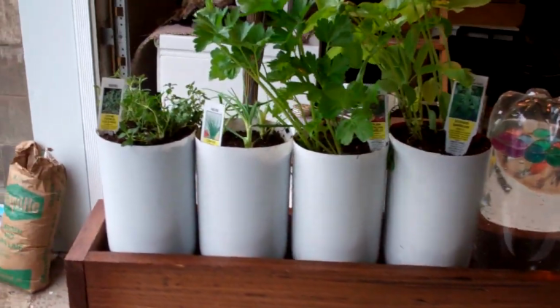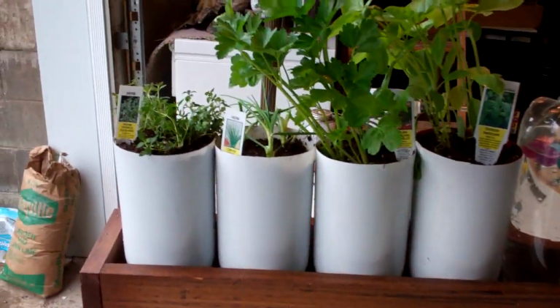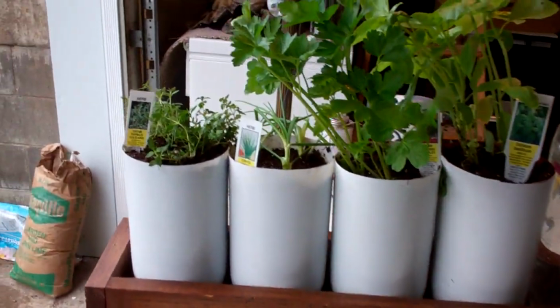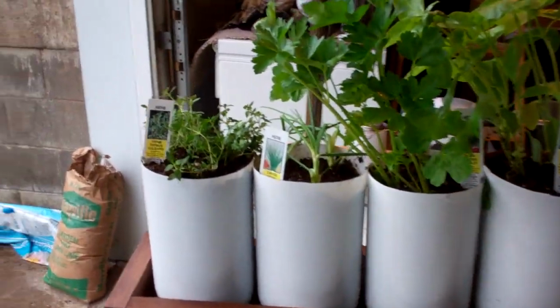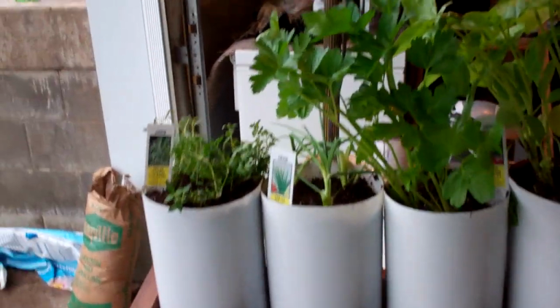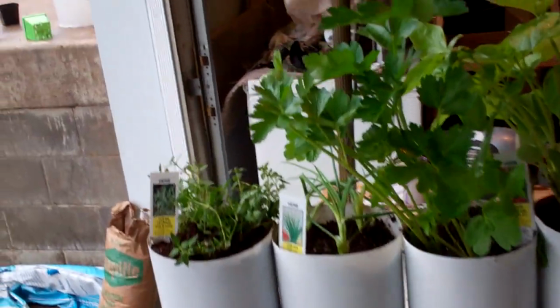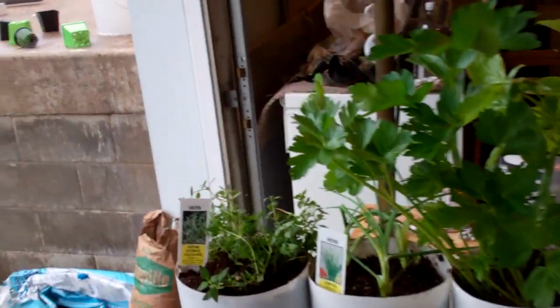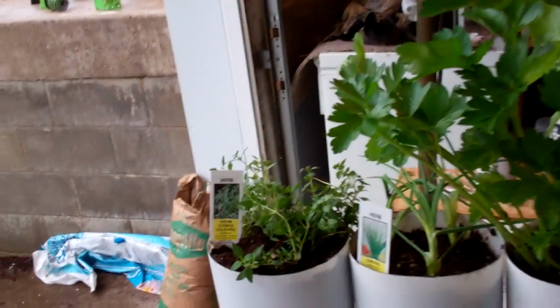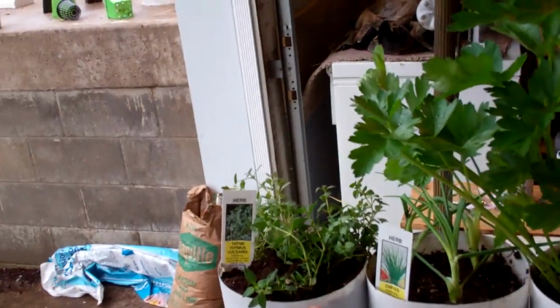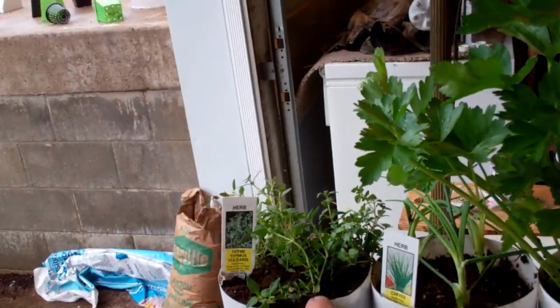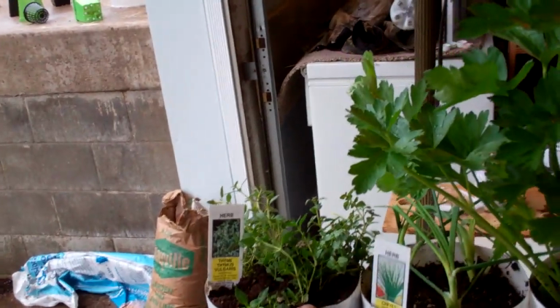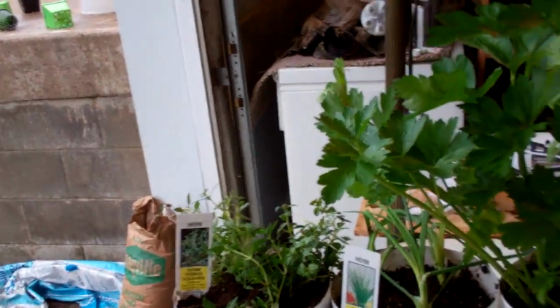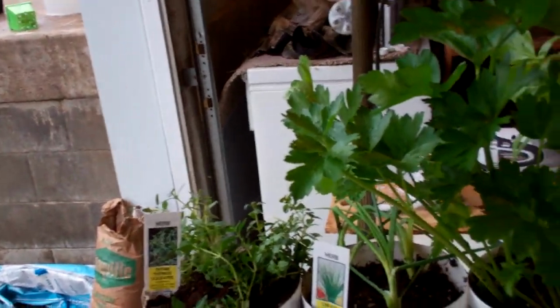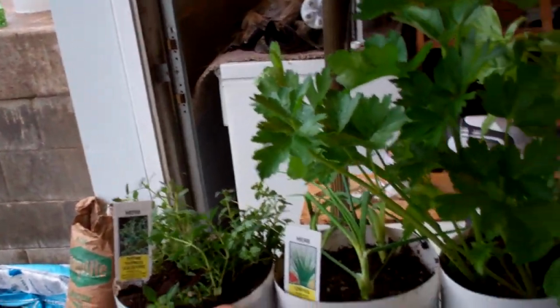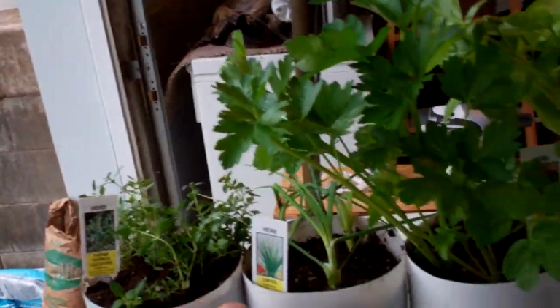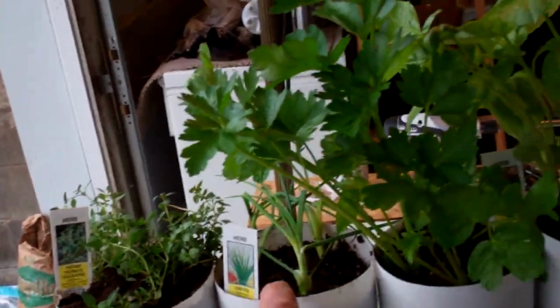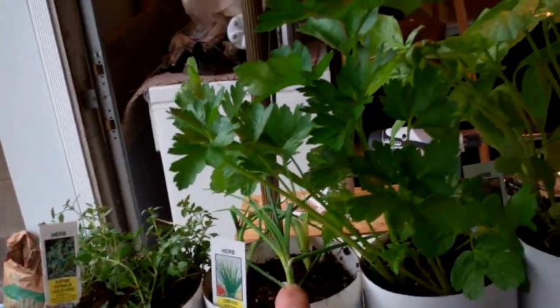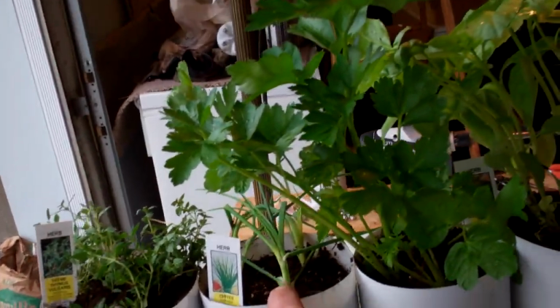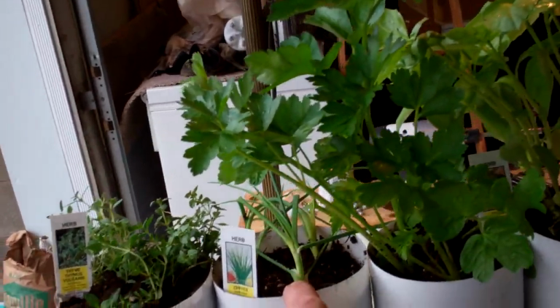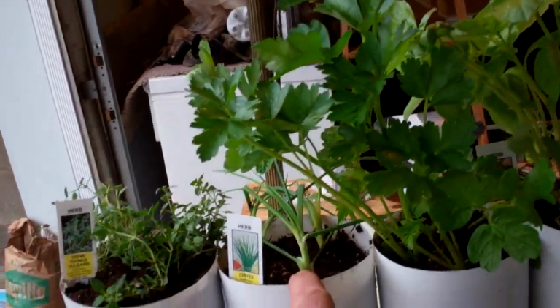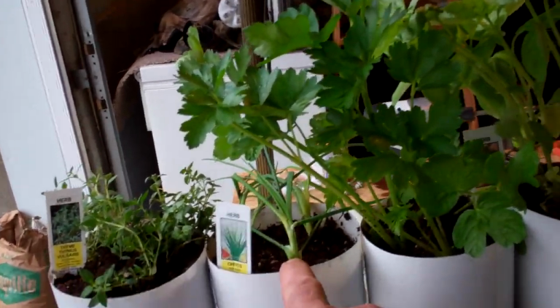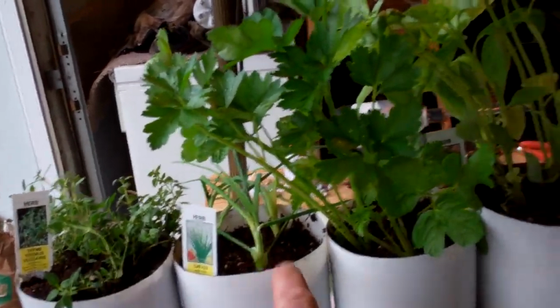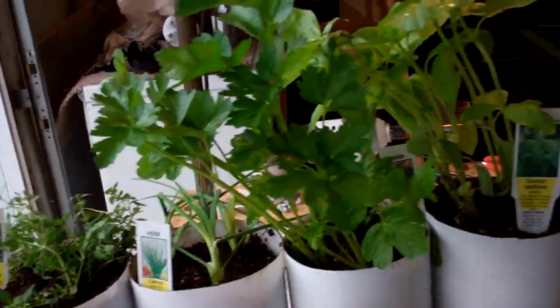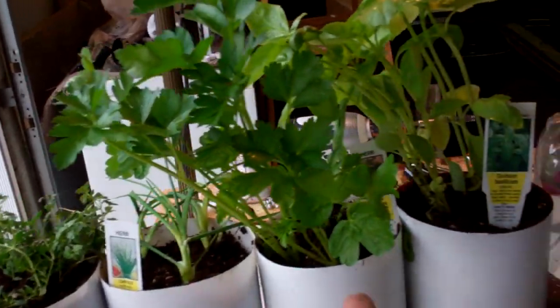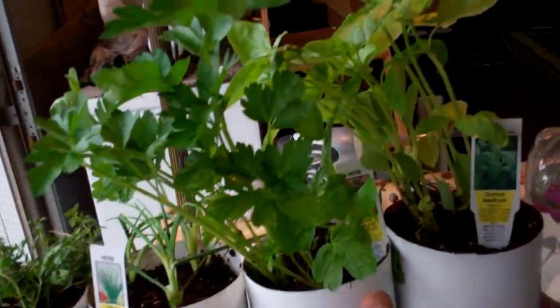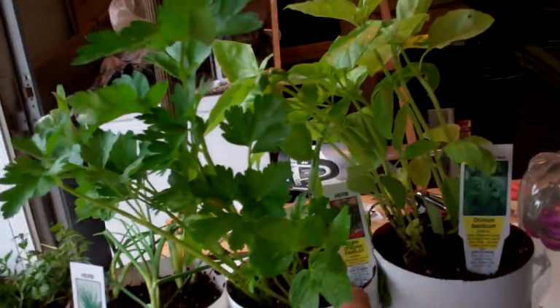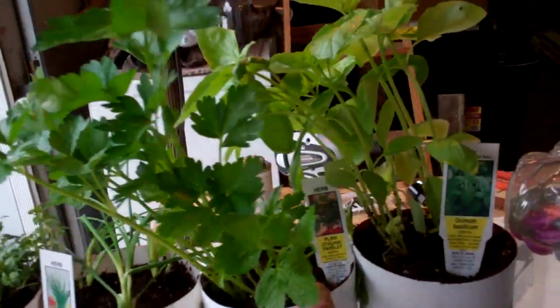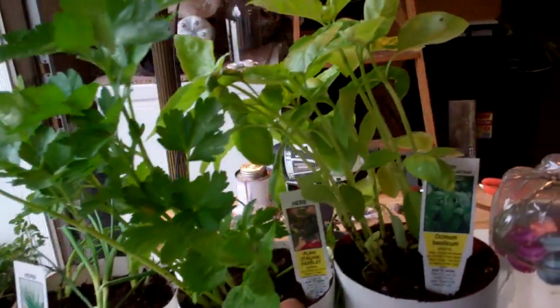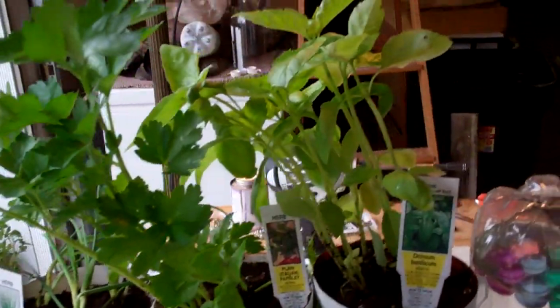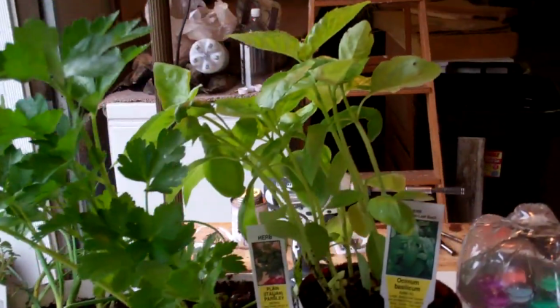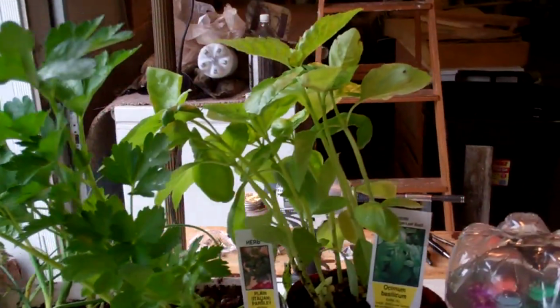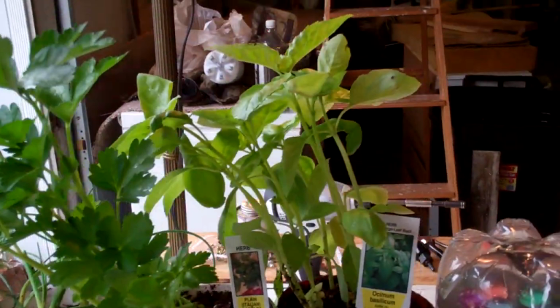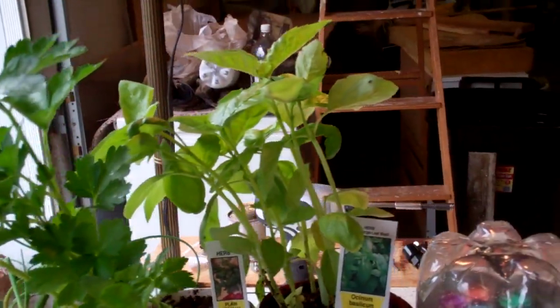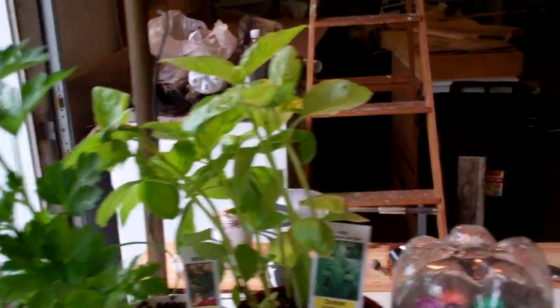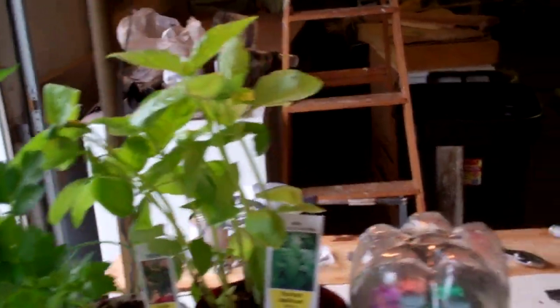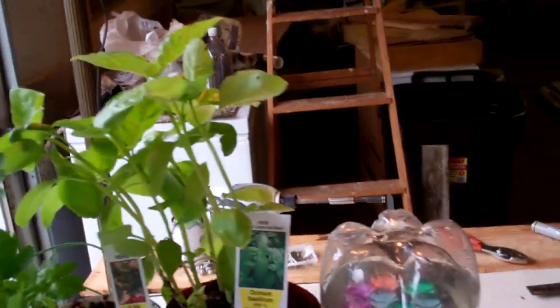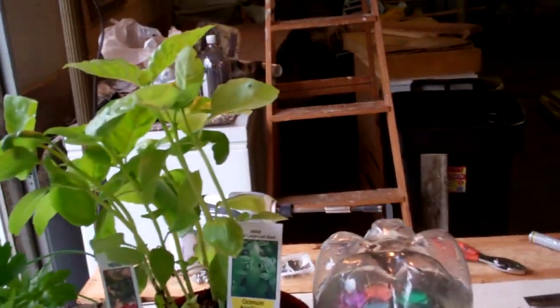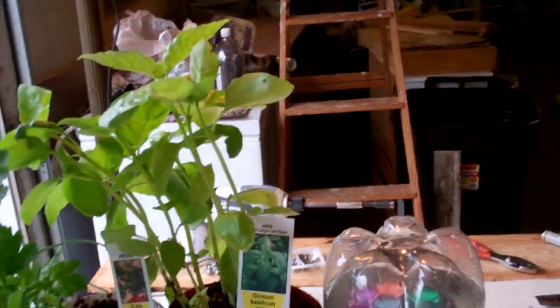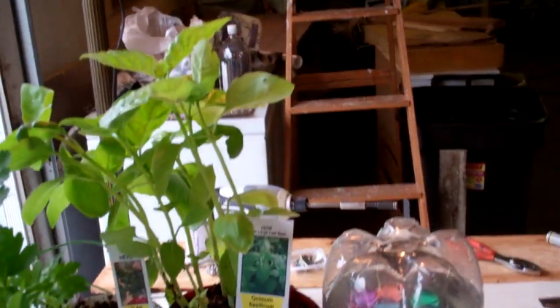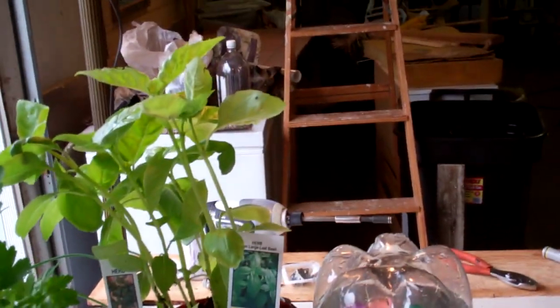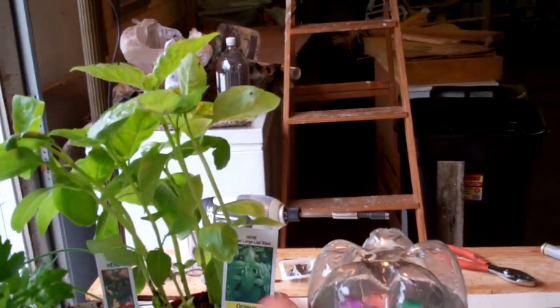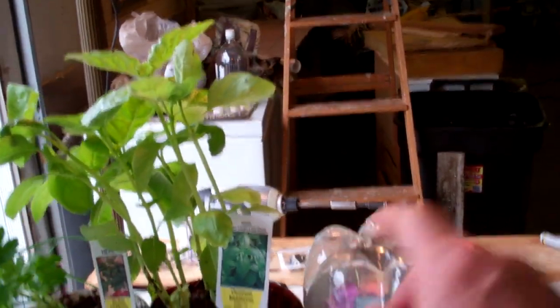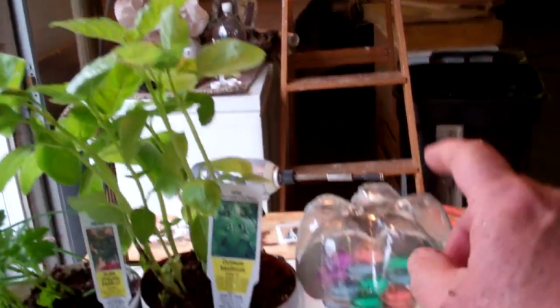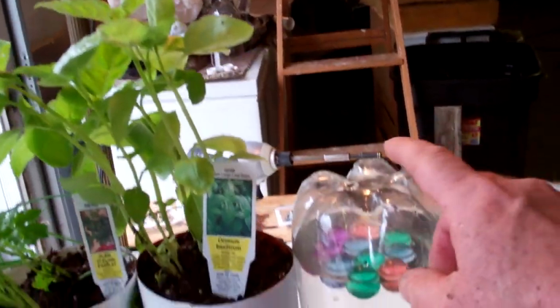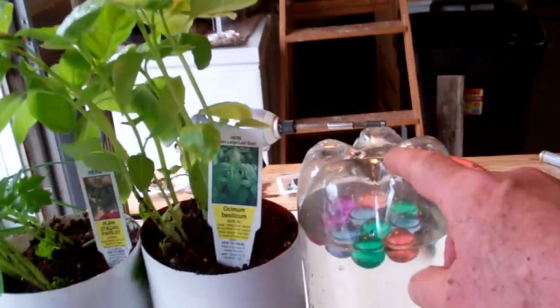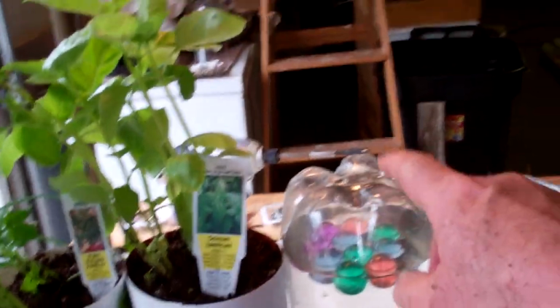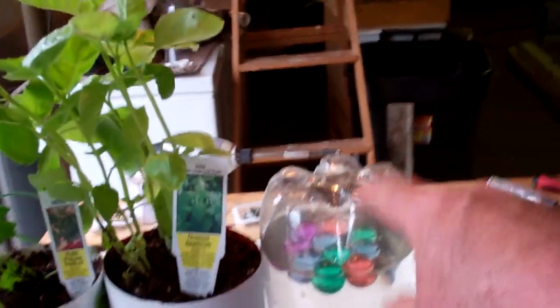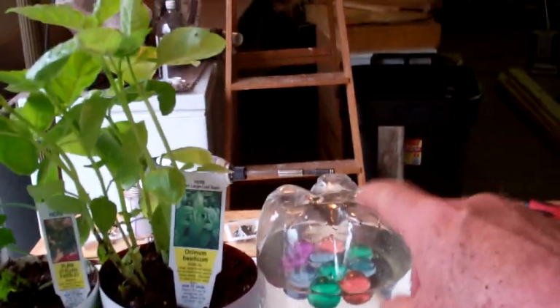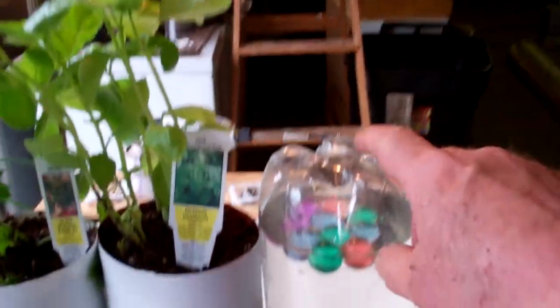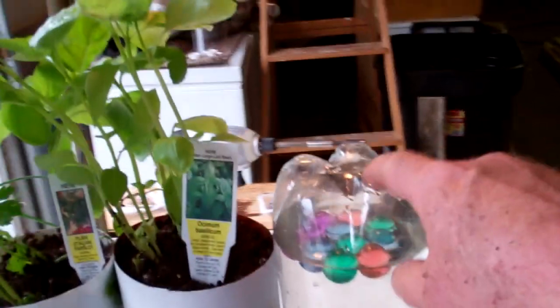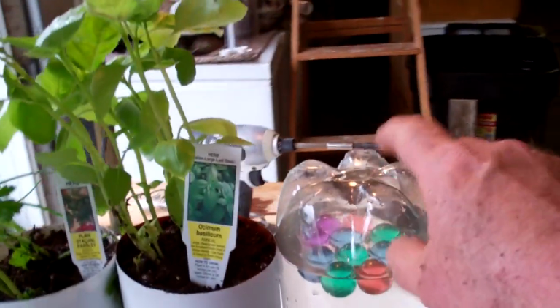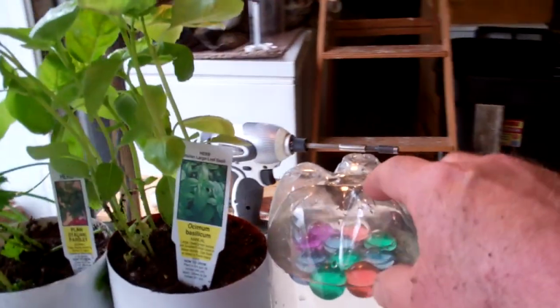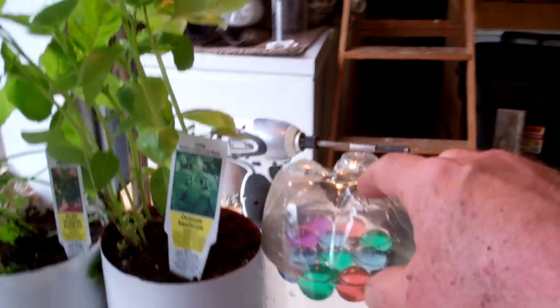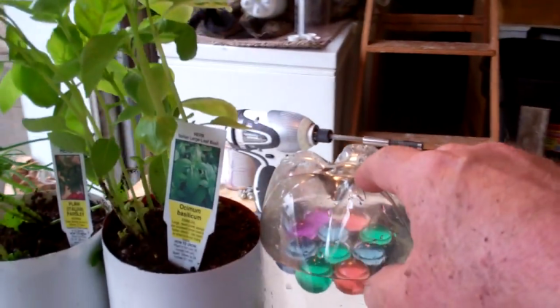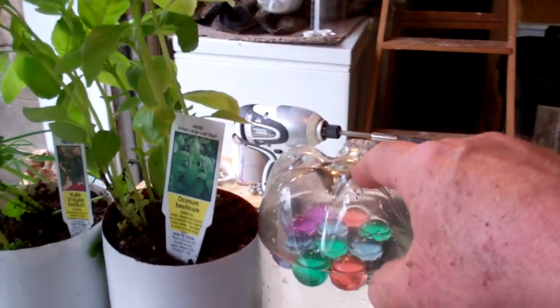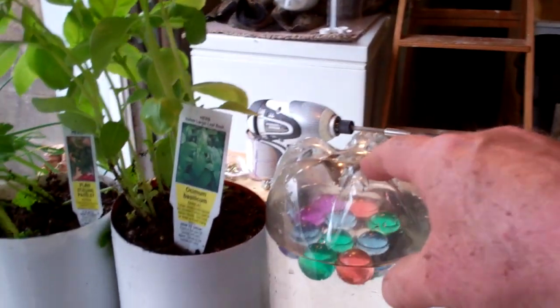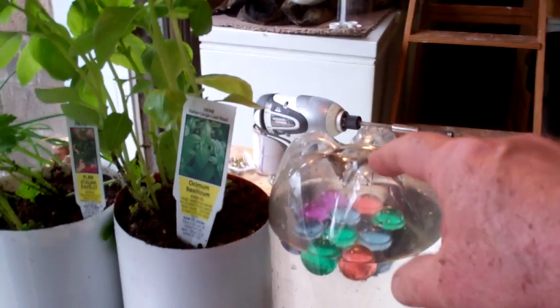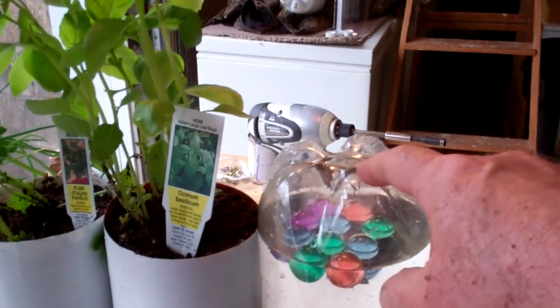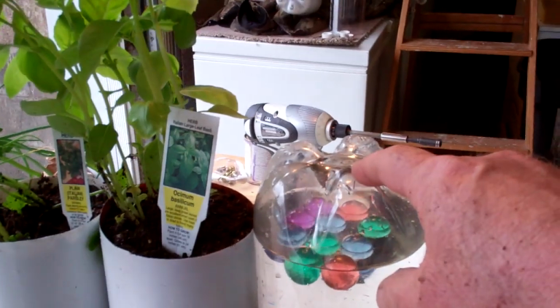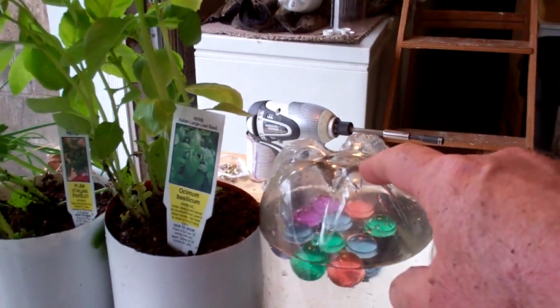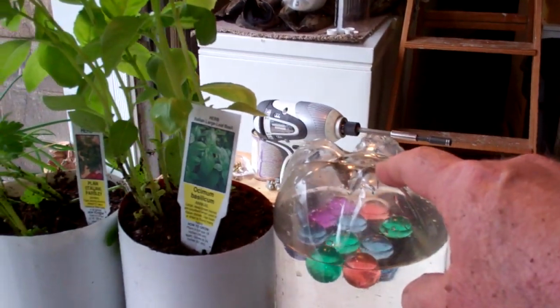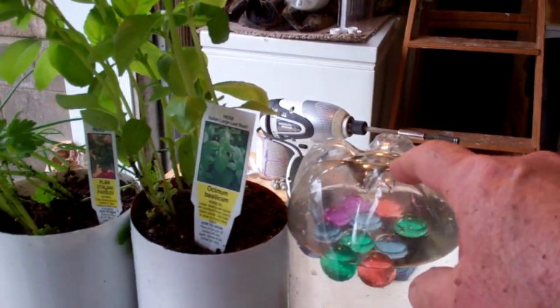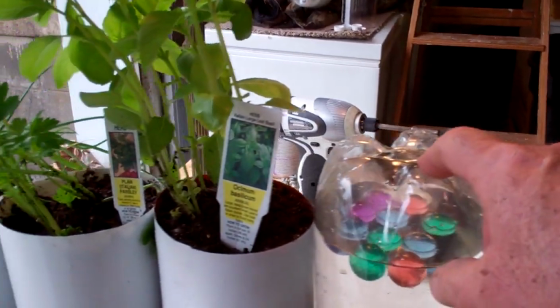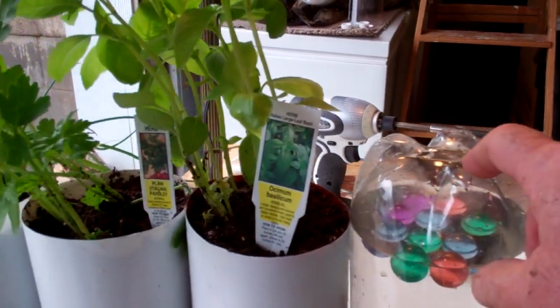I got herbs — I got thyme, chives, parsley, basil — and here's my little self-watering, like a chicken feeder.